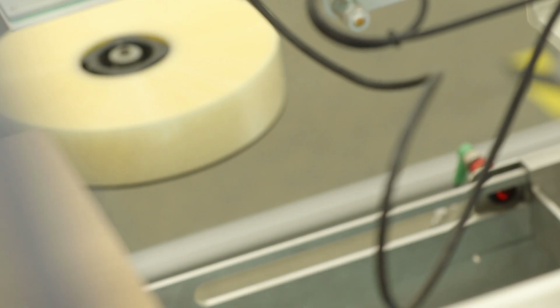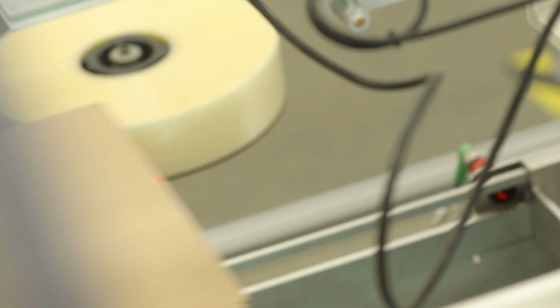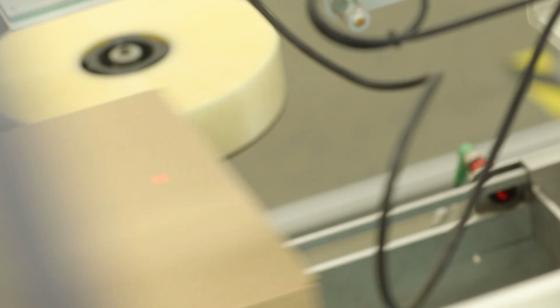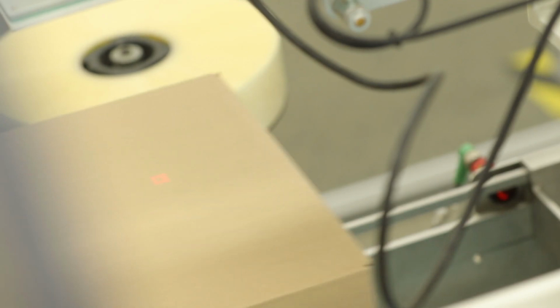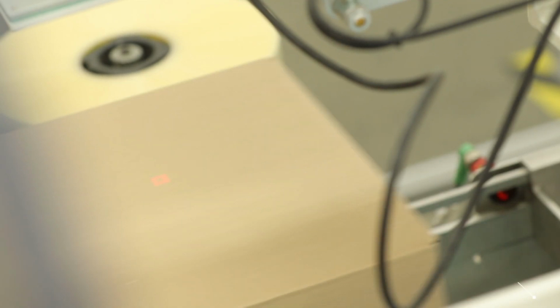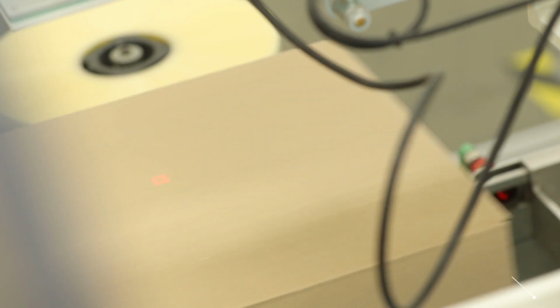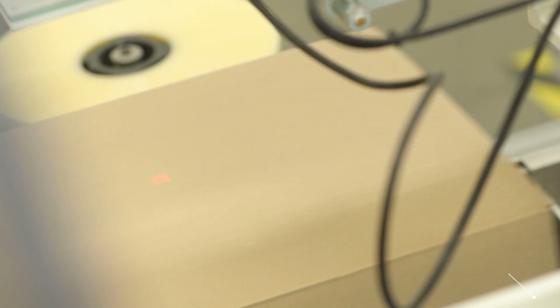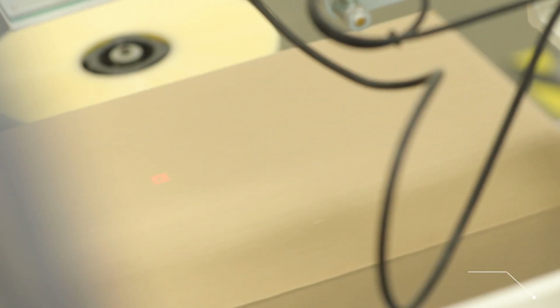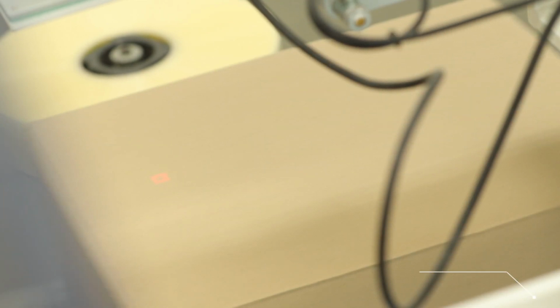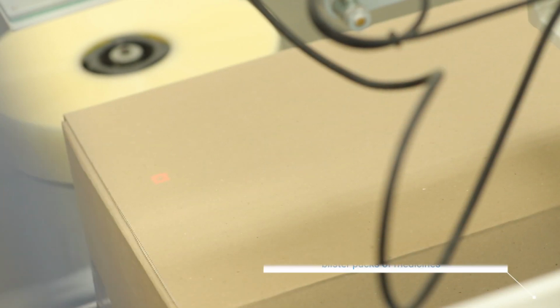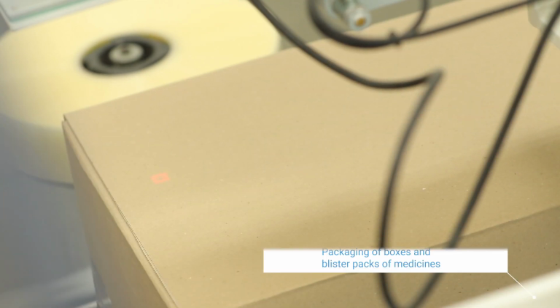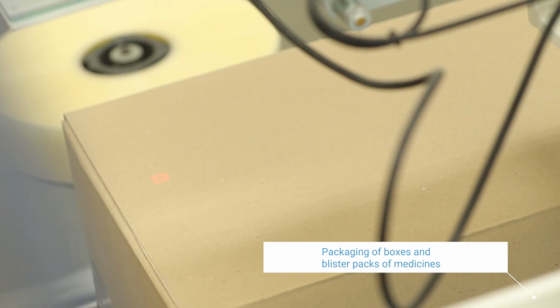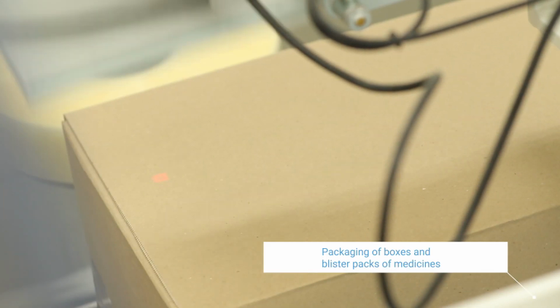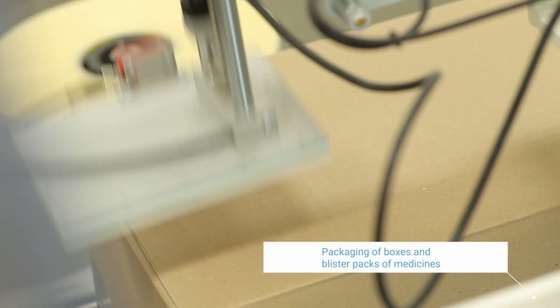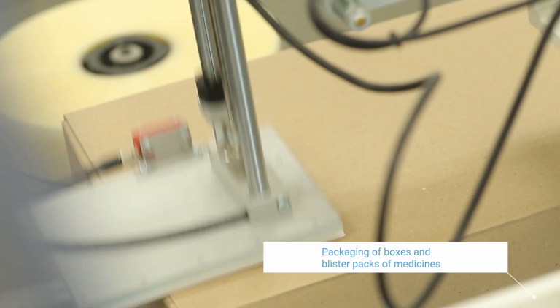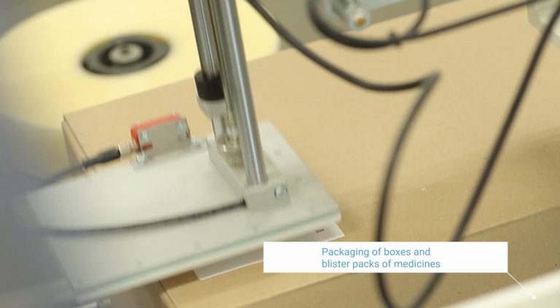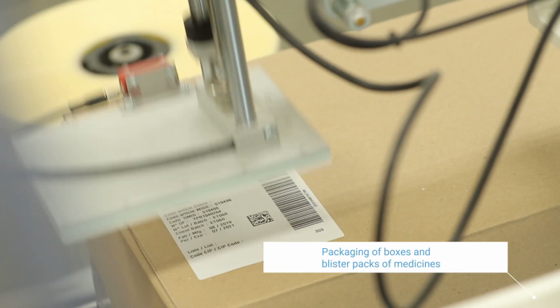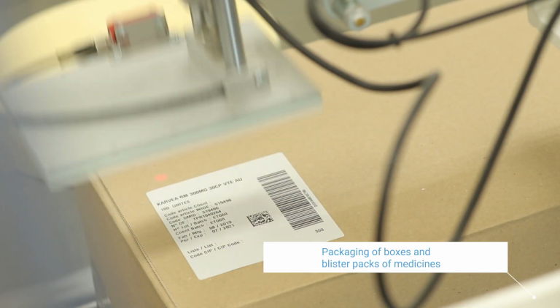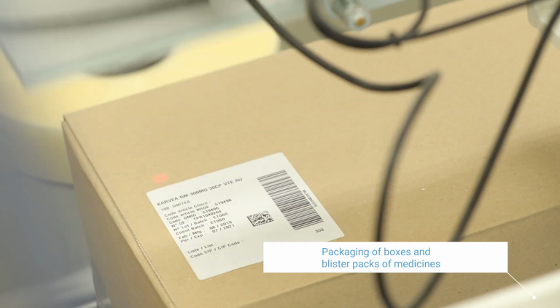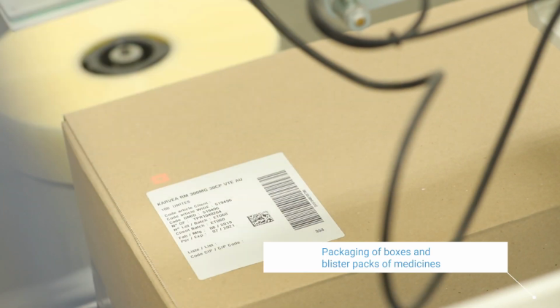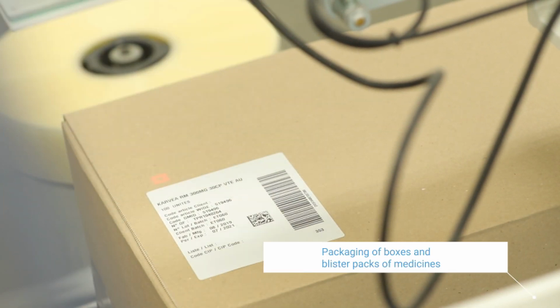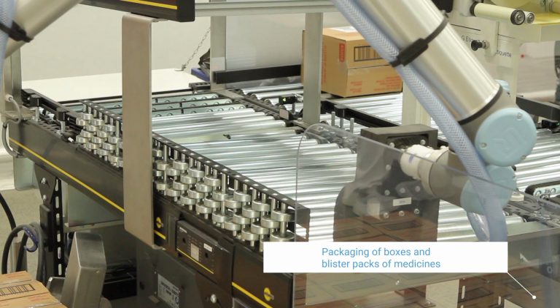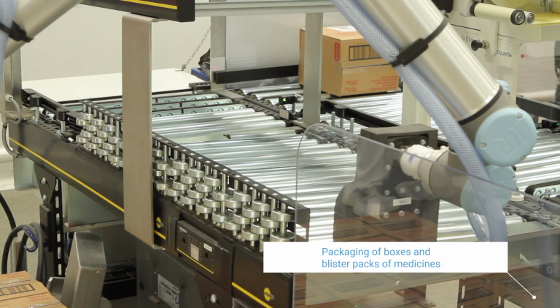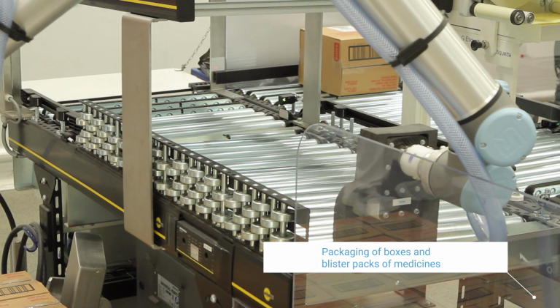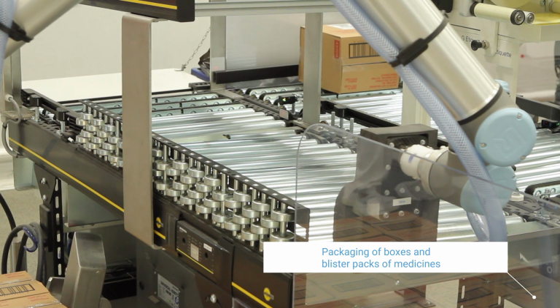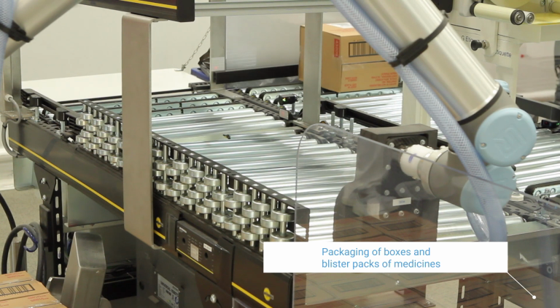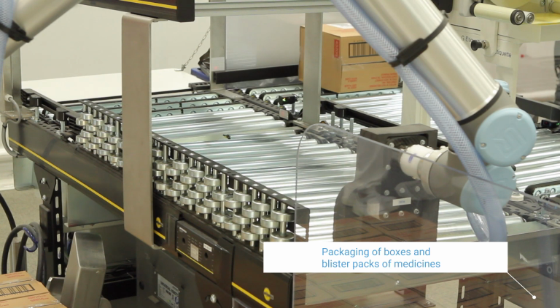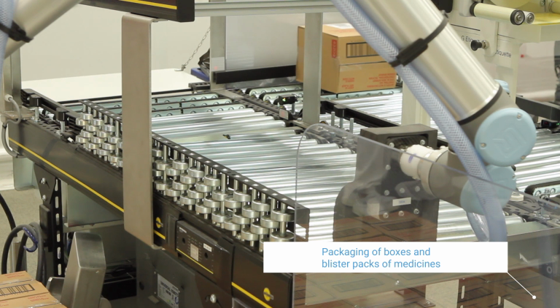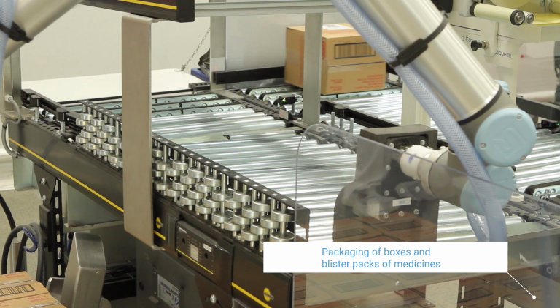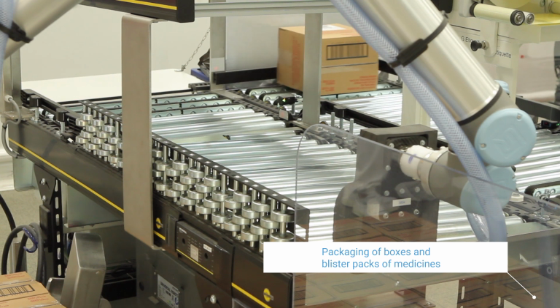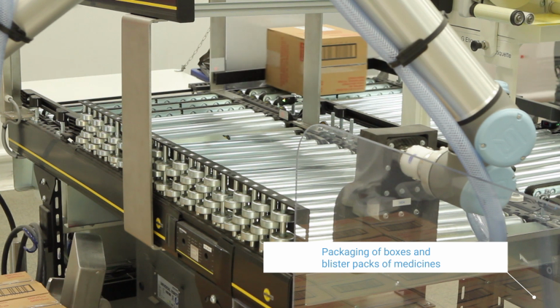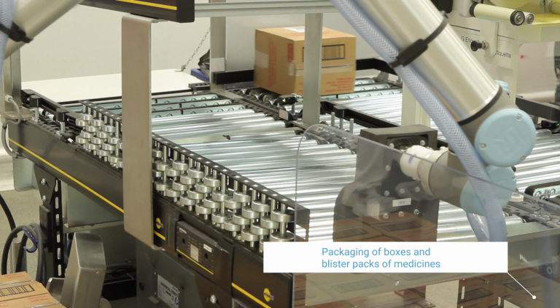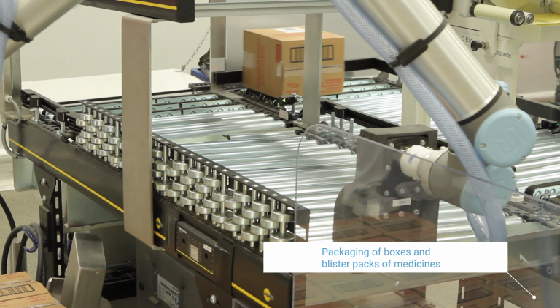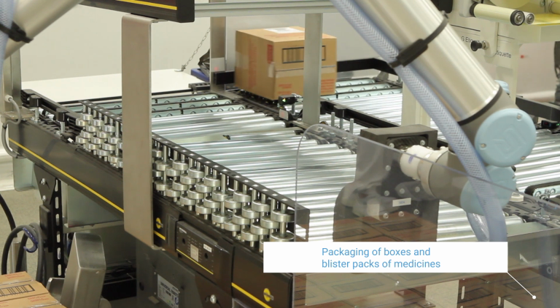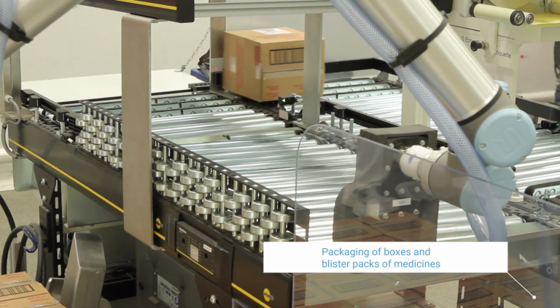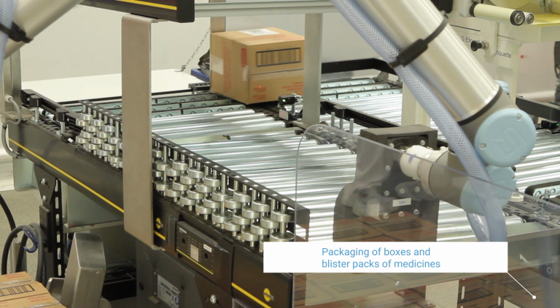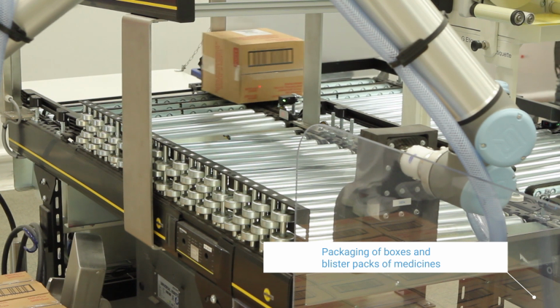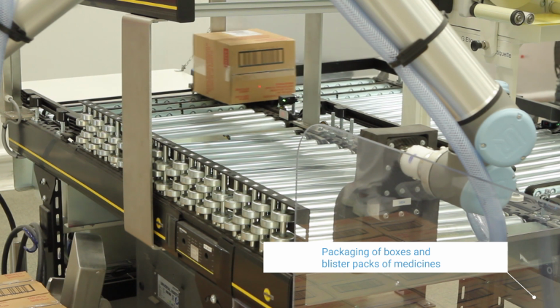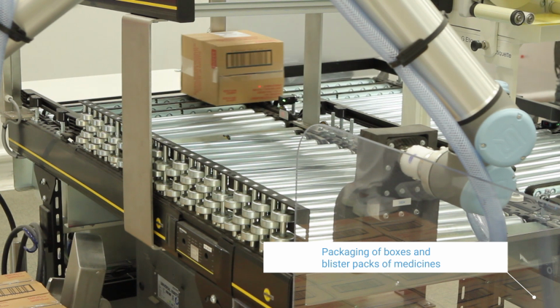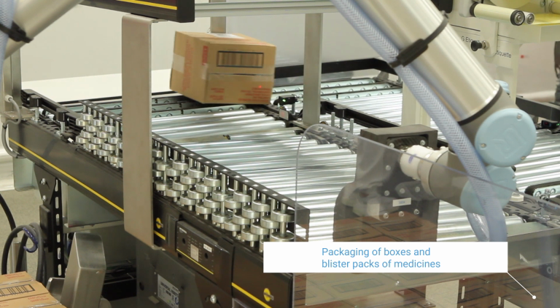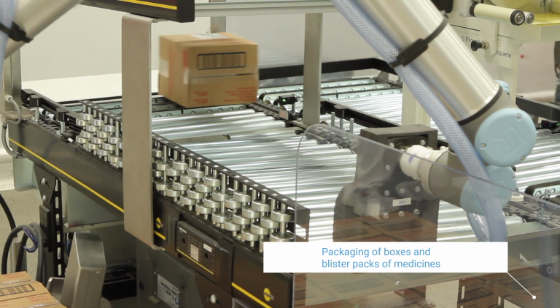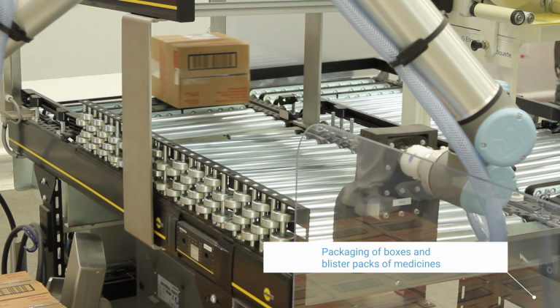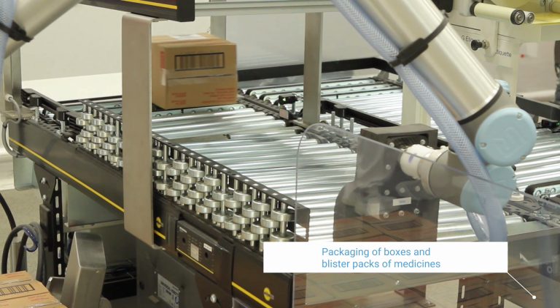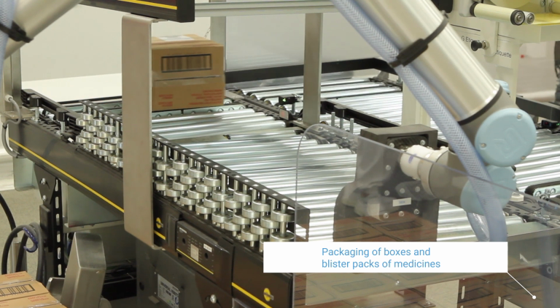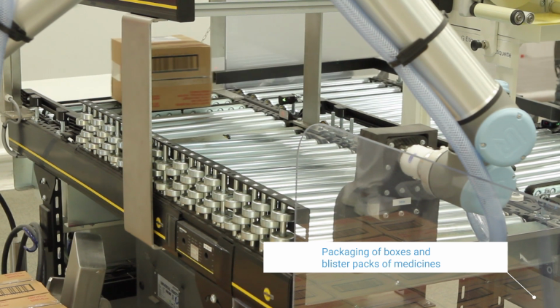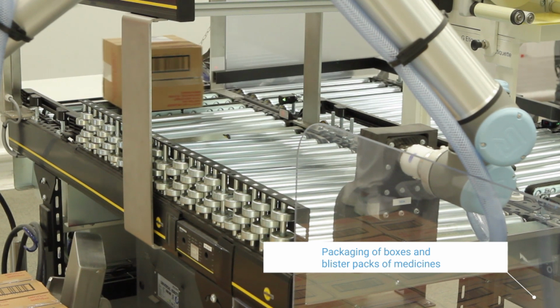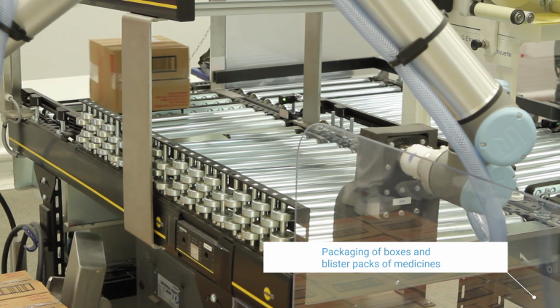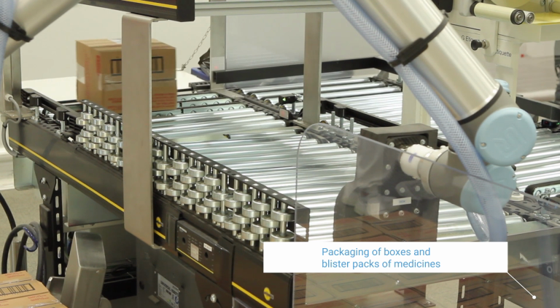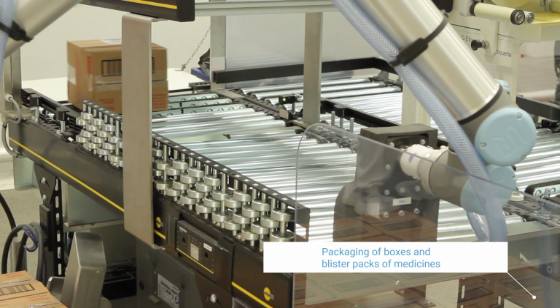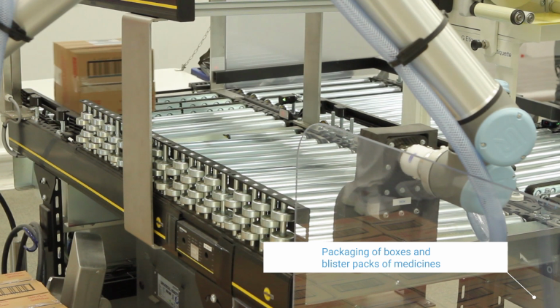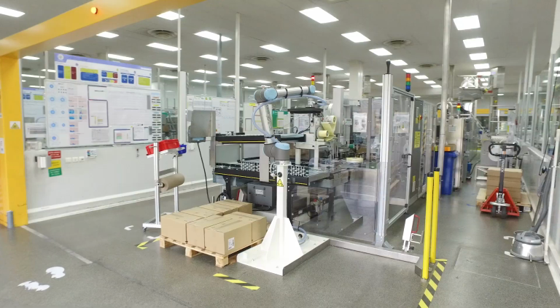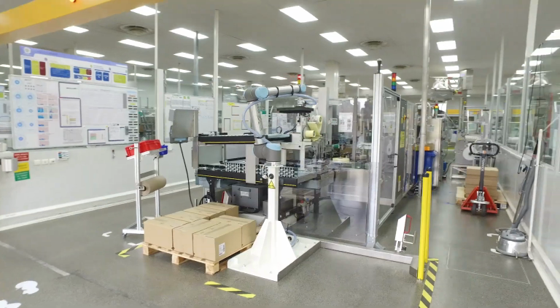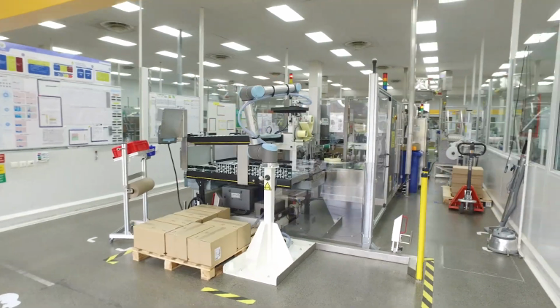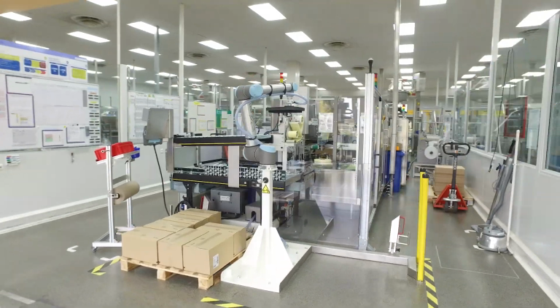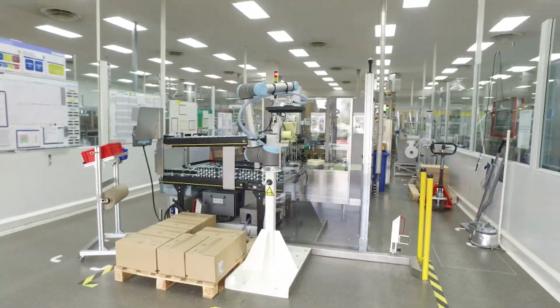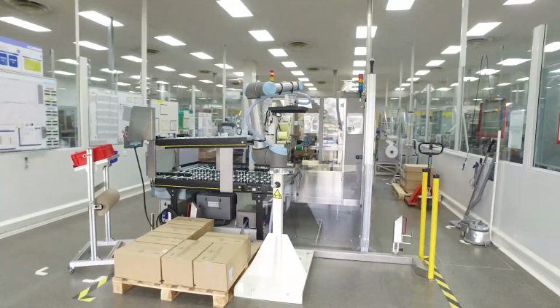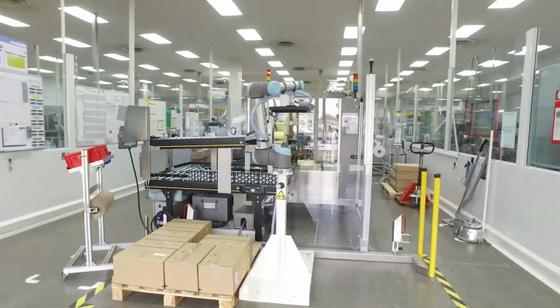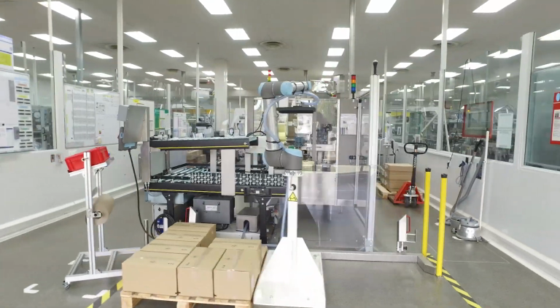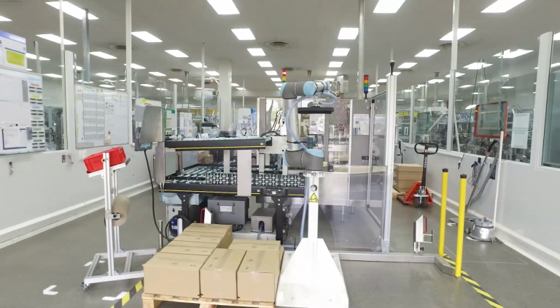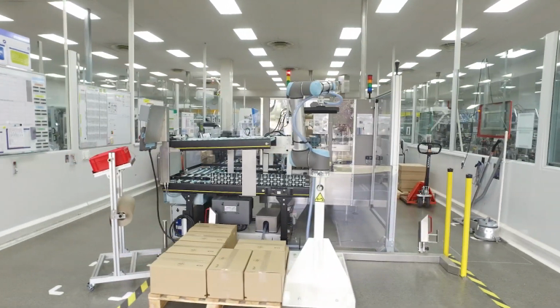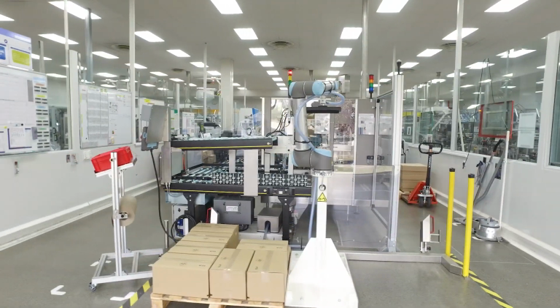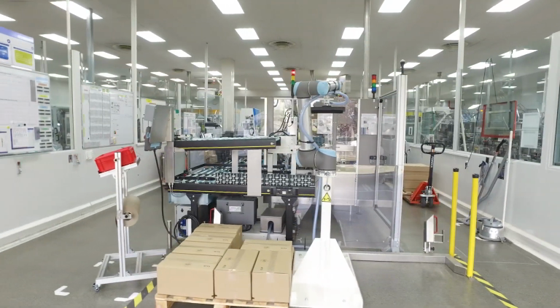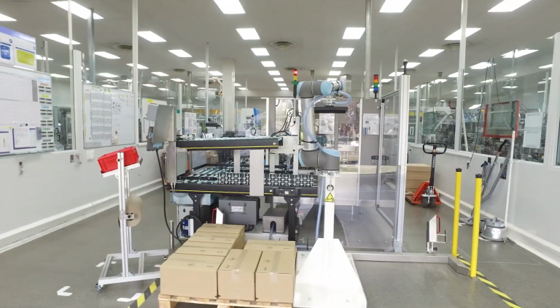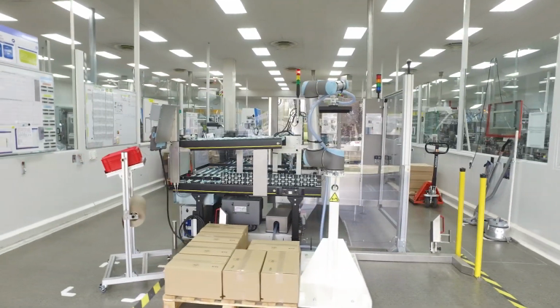Our mission is to pack and box tablets and capsules at the end of the lines, deploying cobots to handle the packaging.